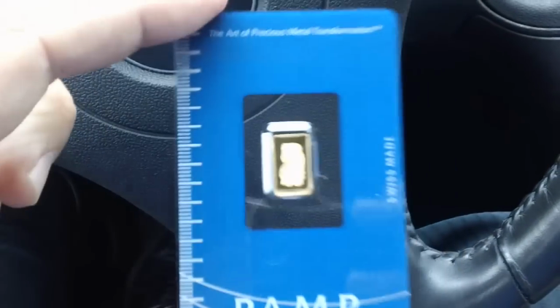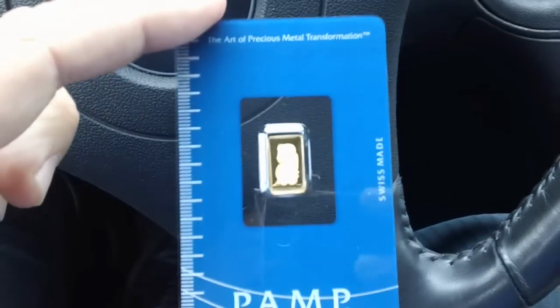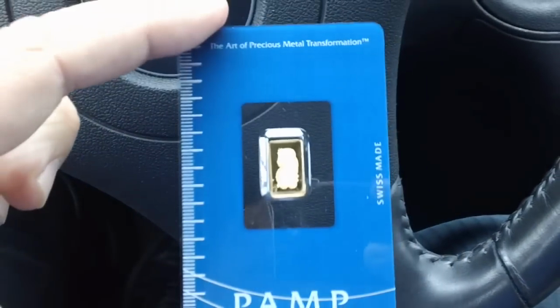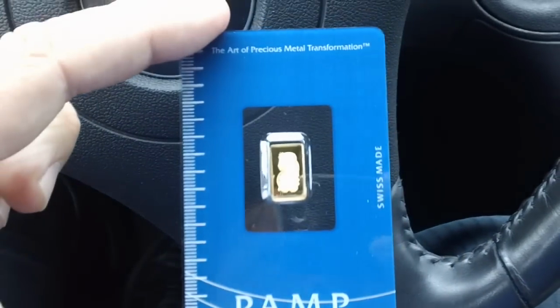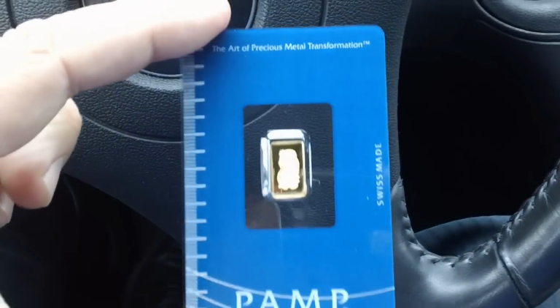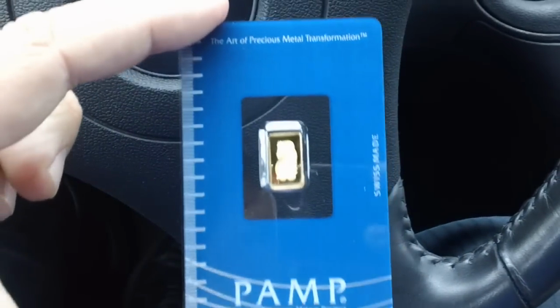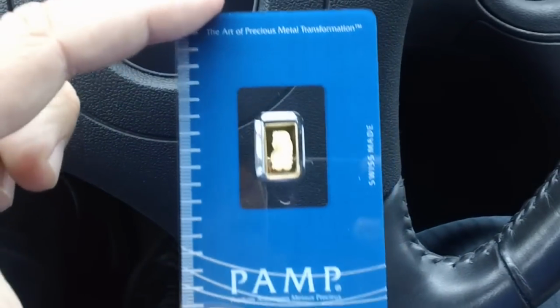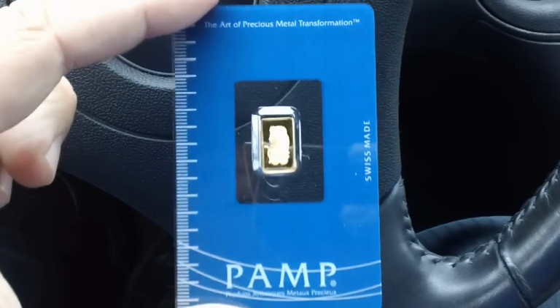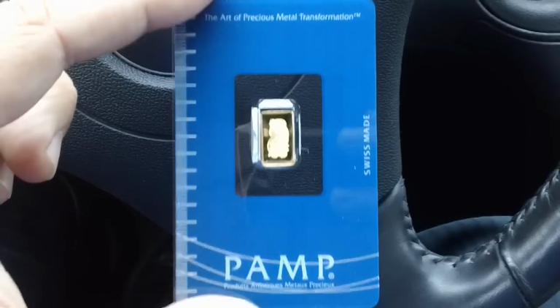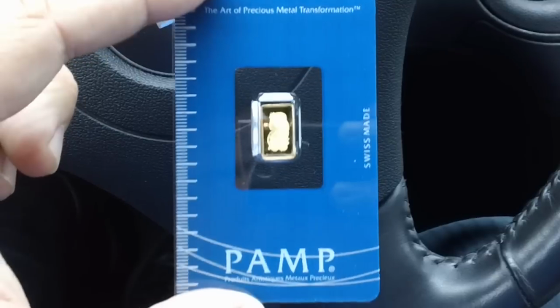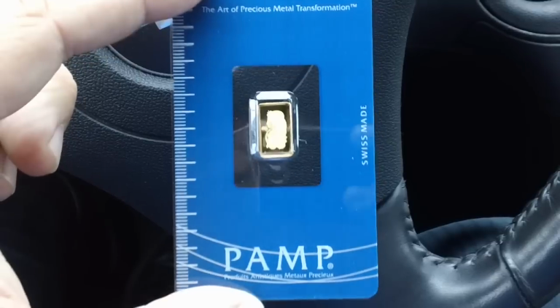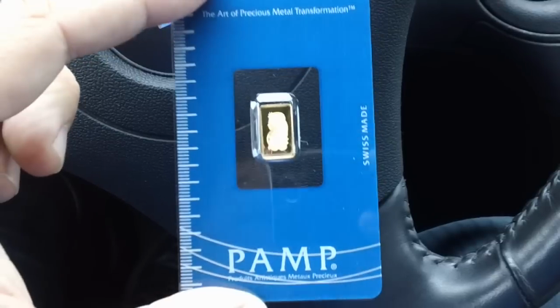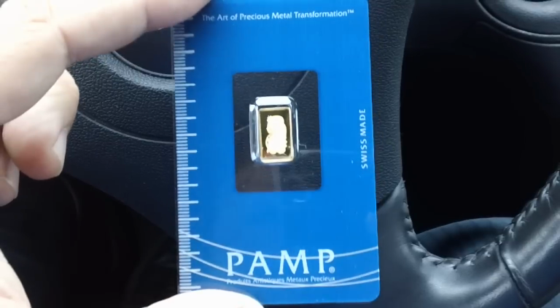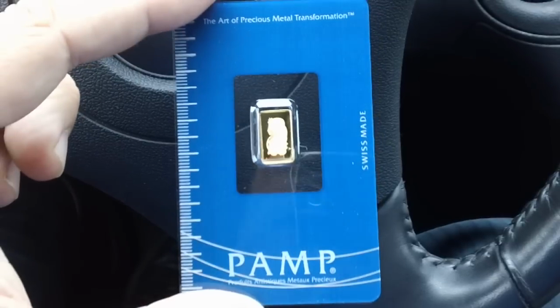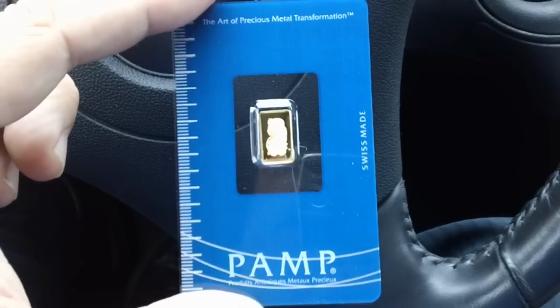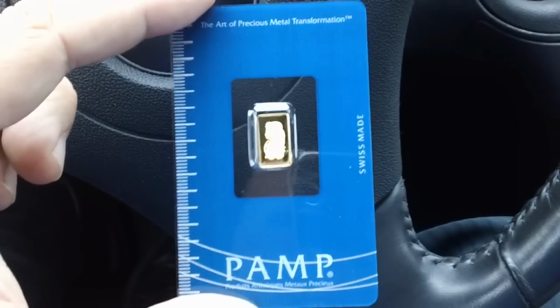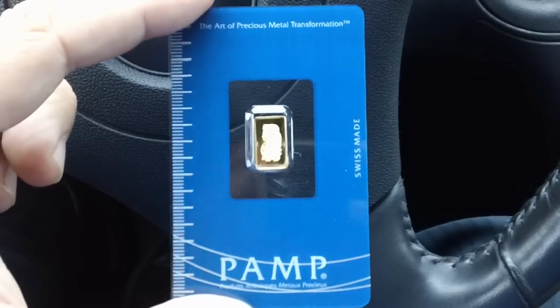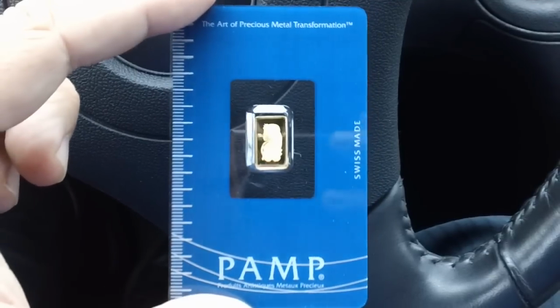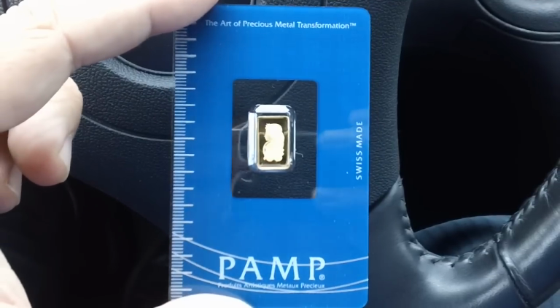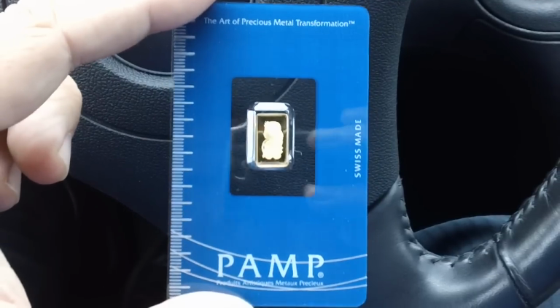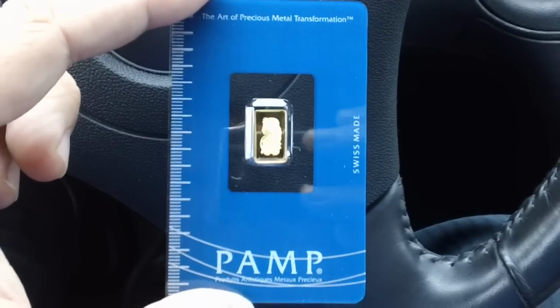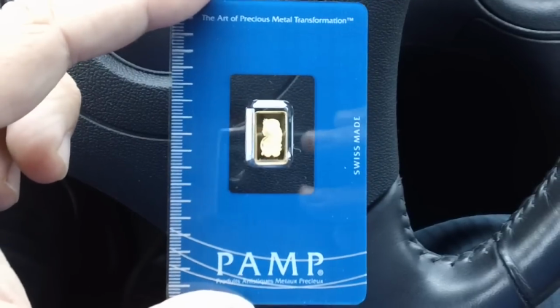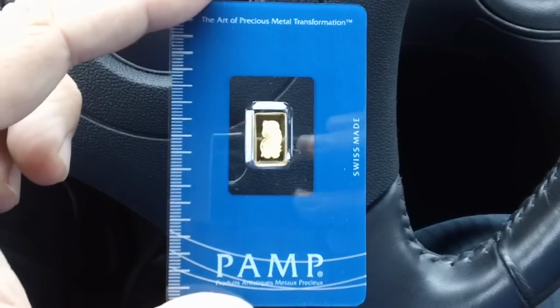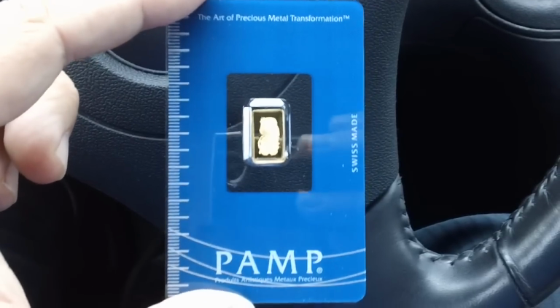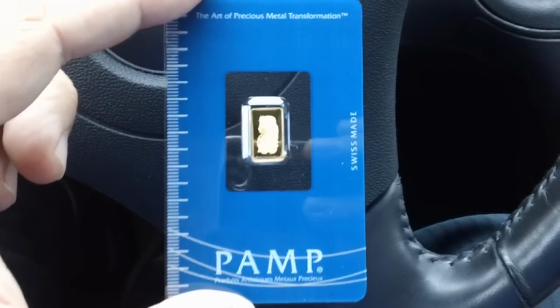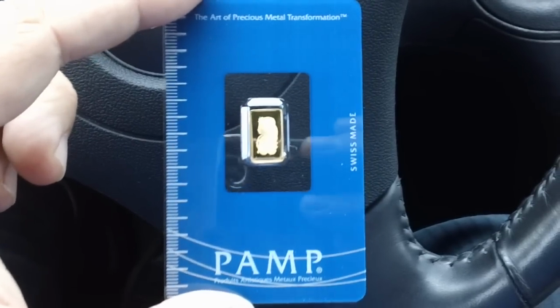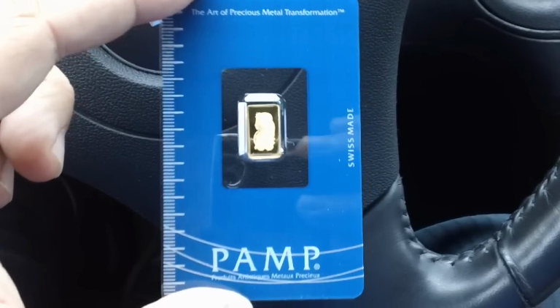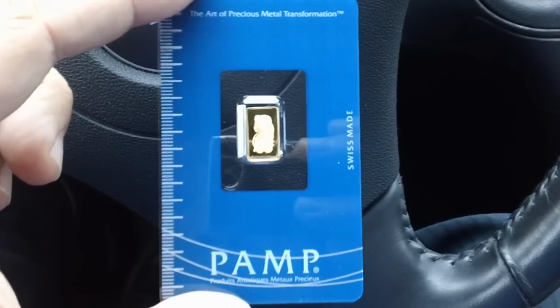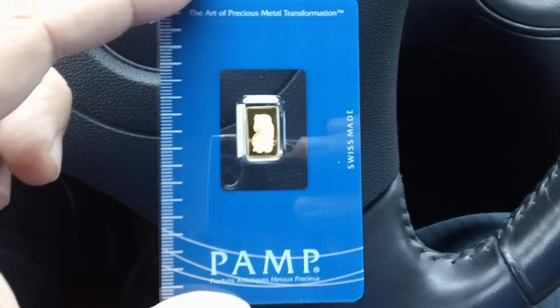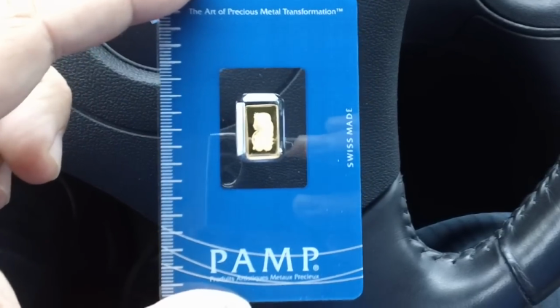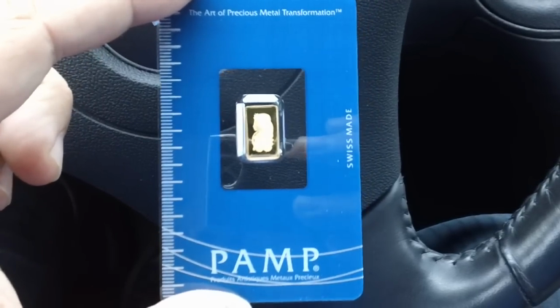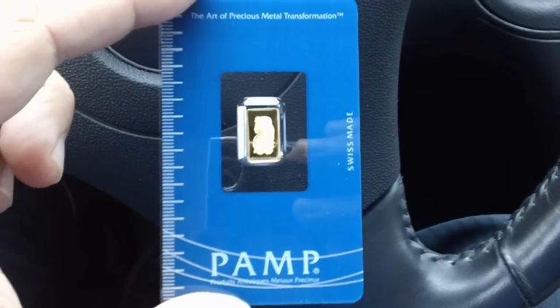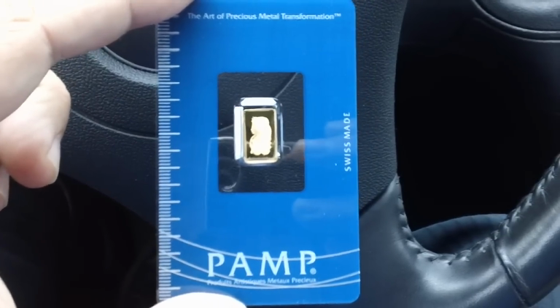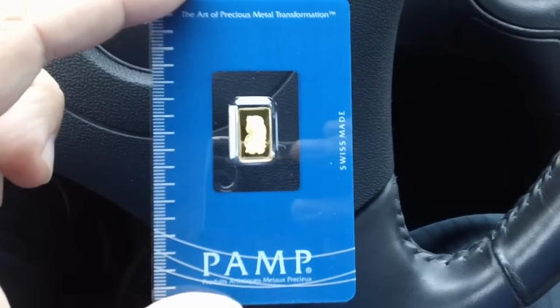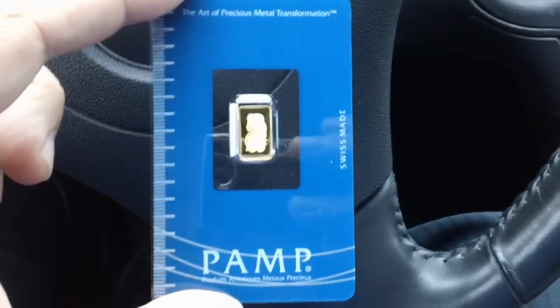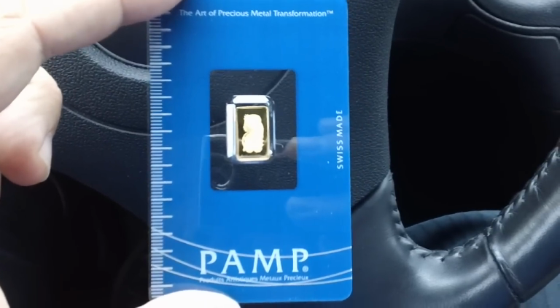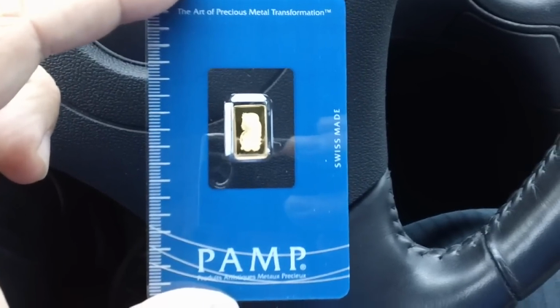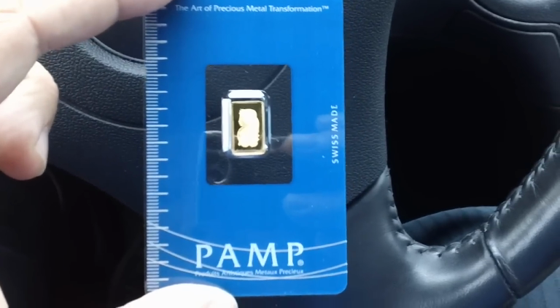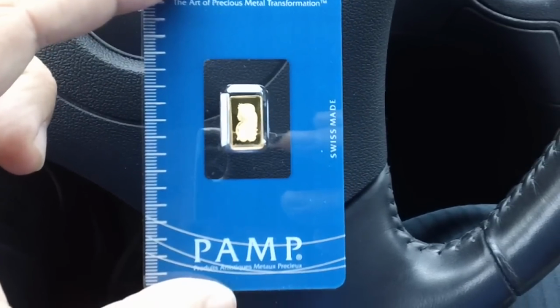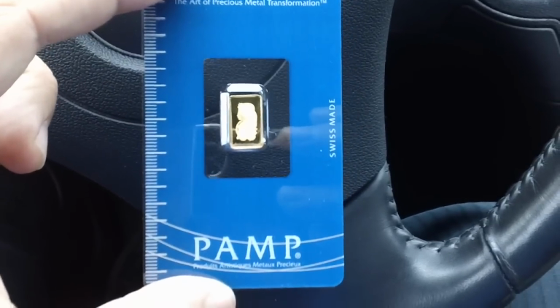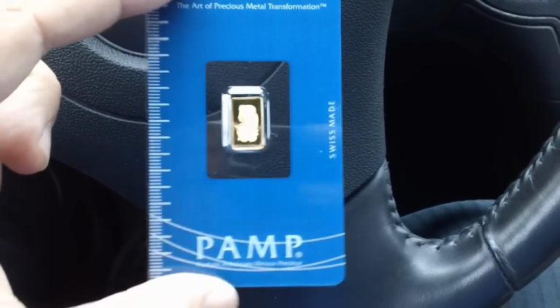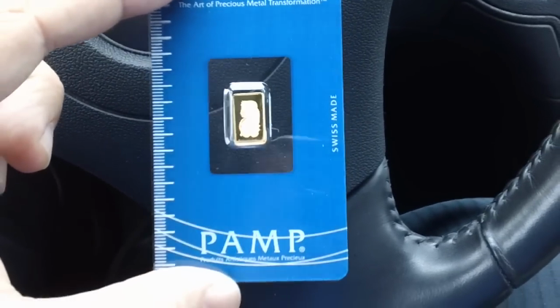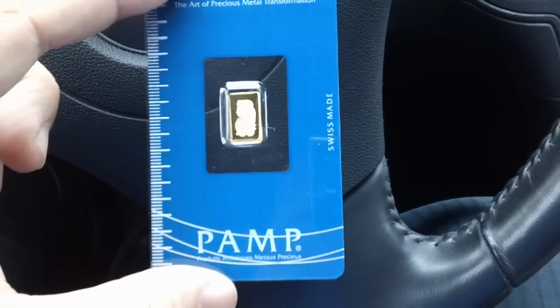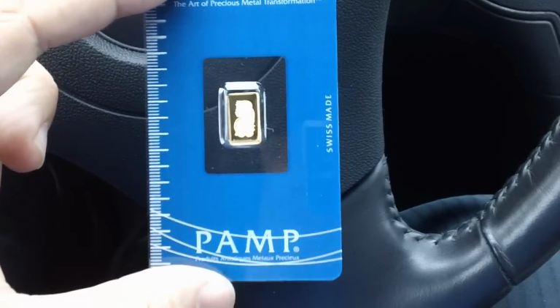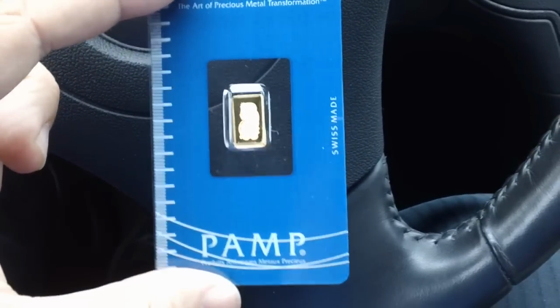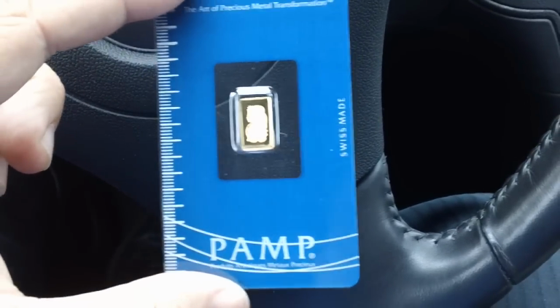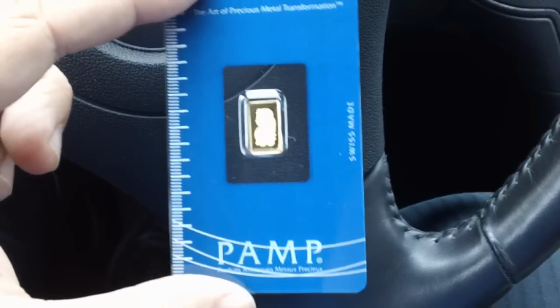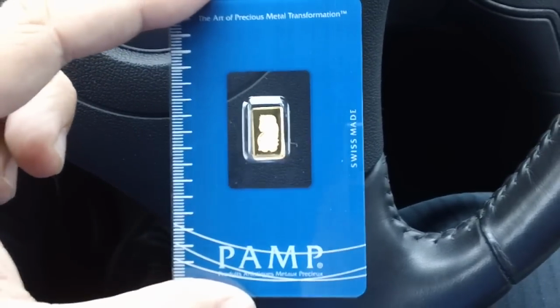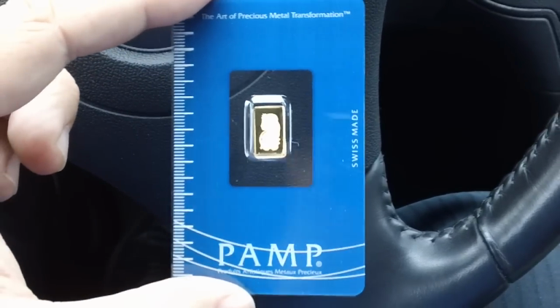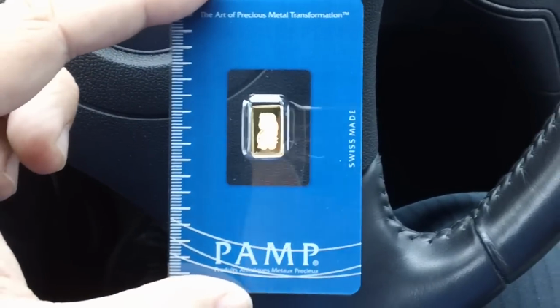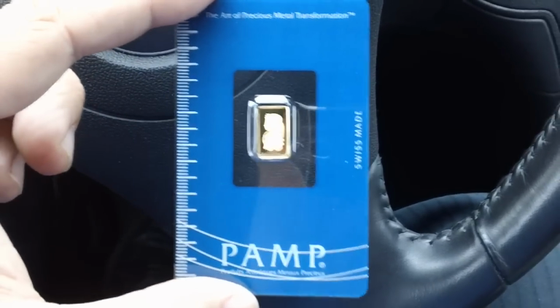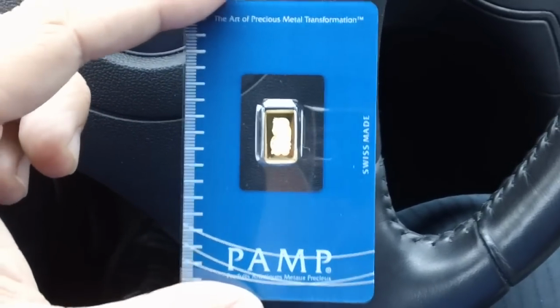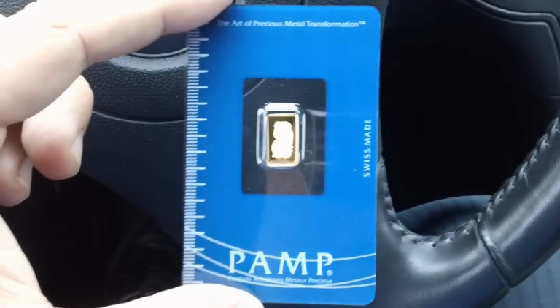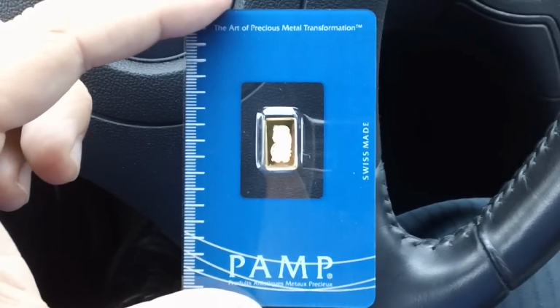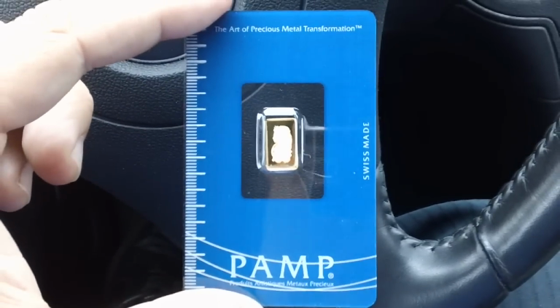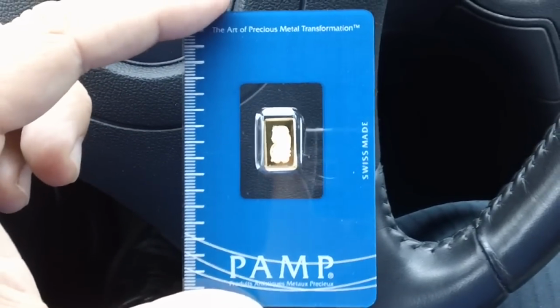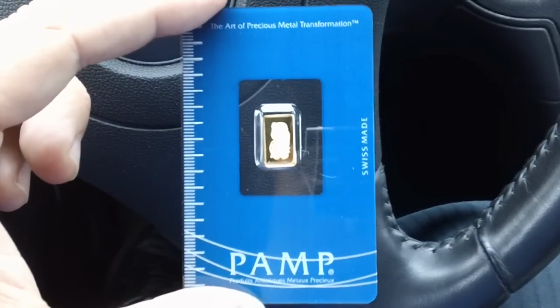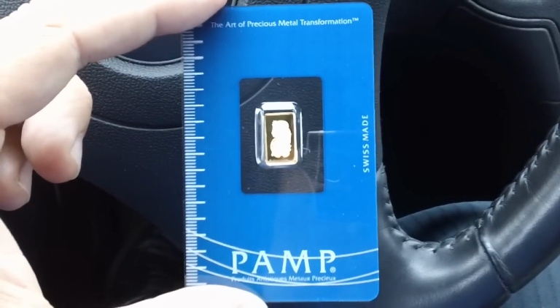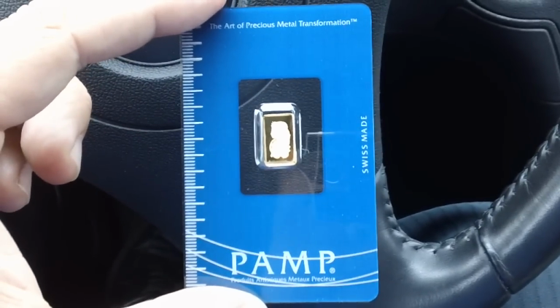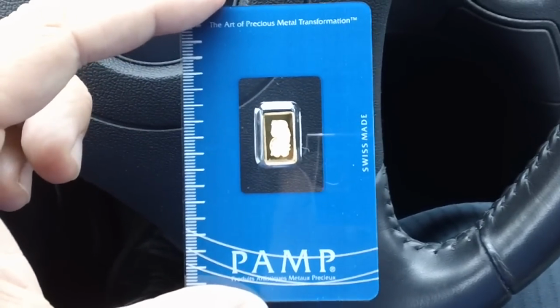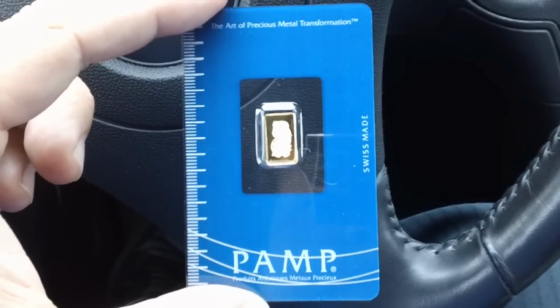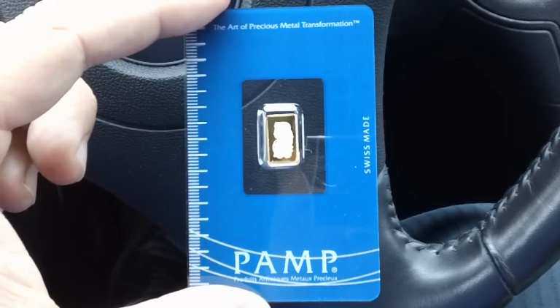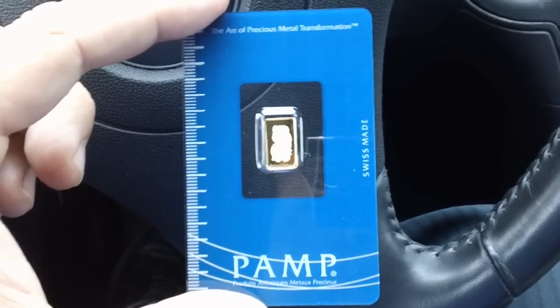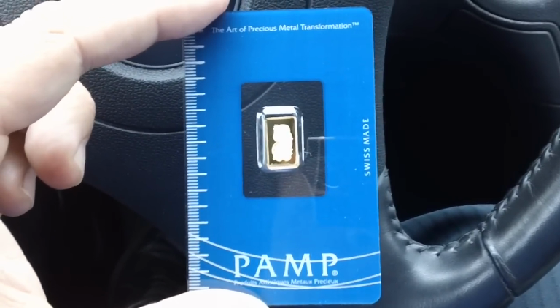Anyway, that is my gold bar pickup for the week. Let's see if I'll get another one next week. Alright, take care guys and keep stacking.